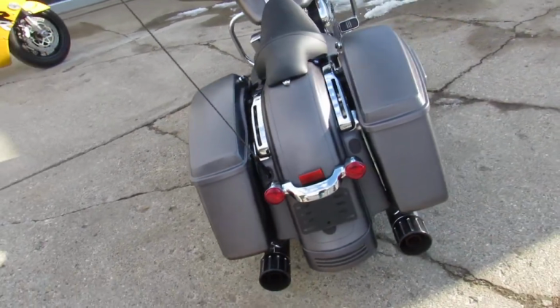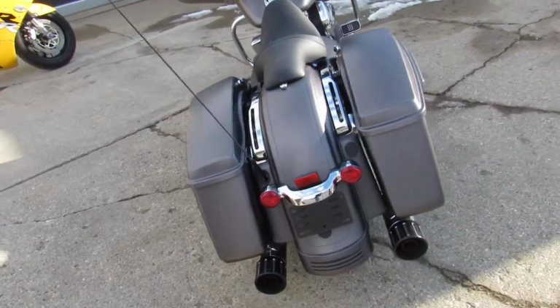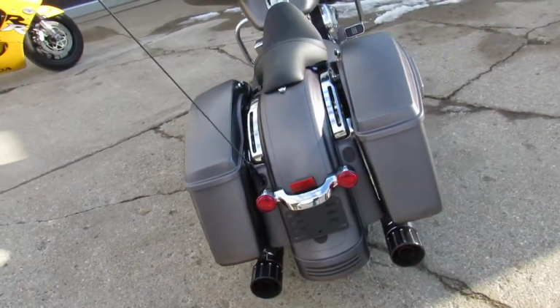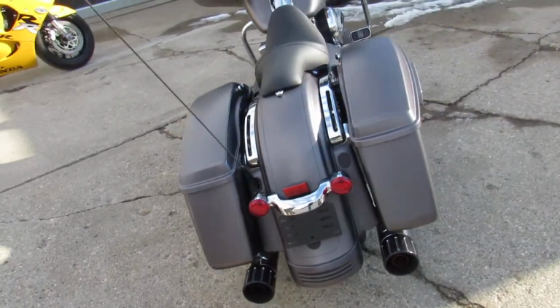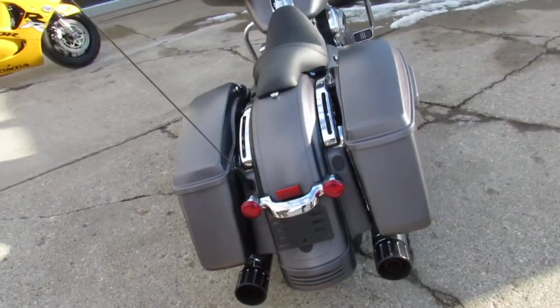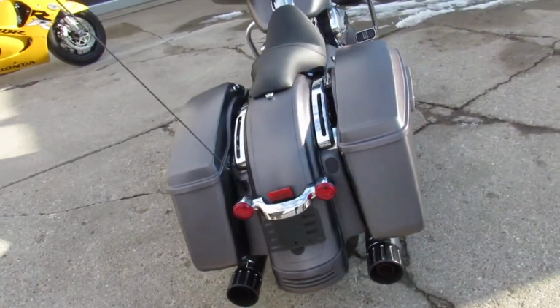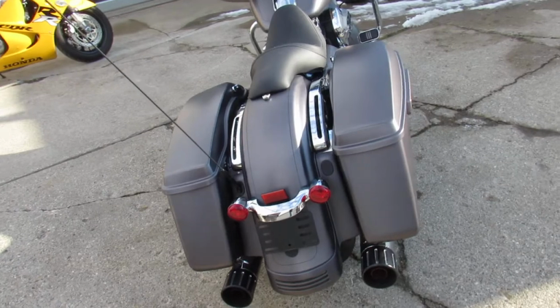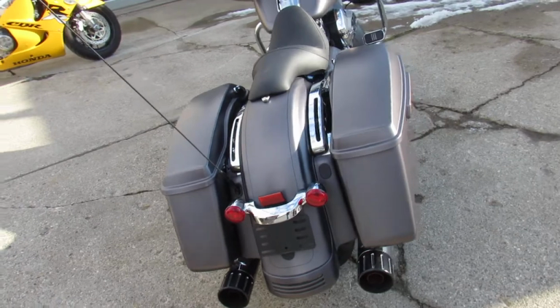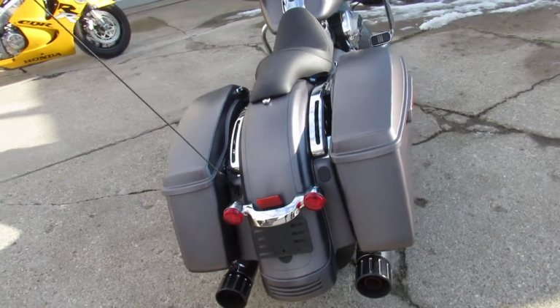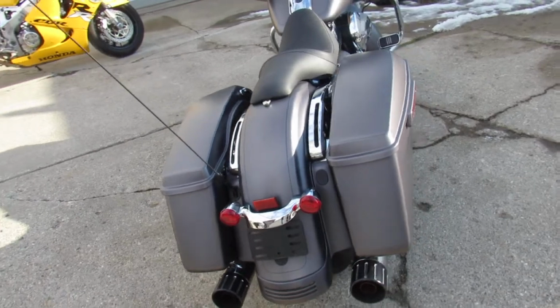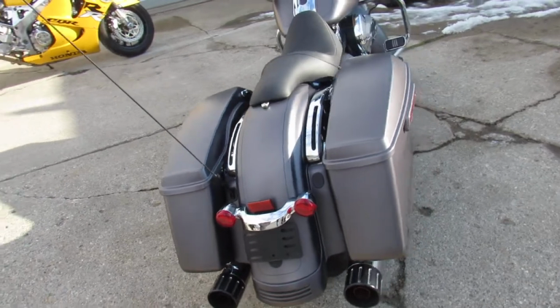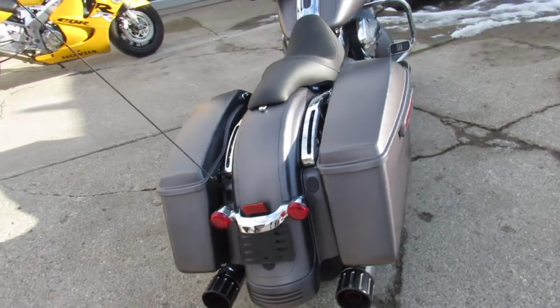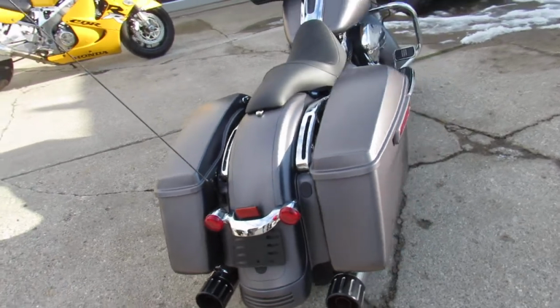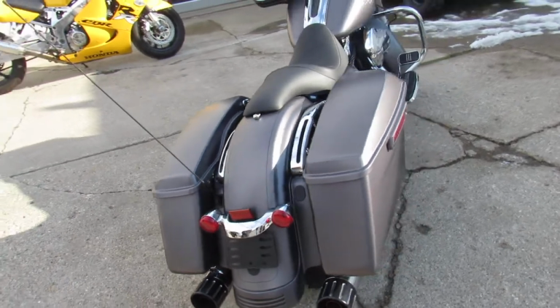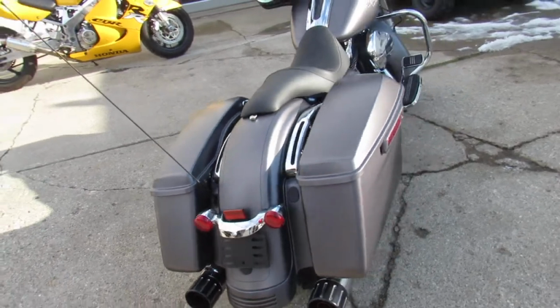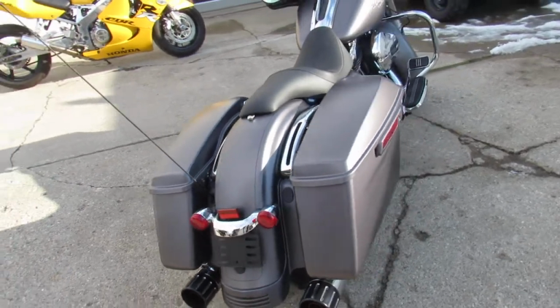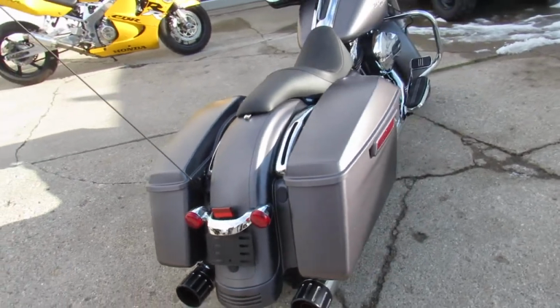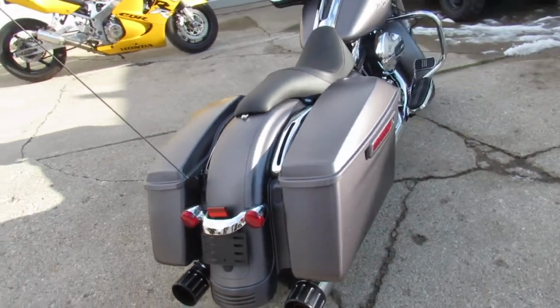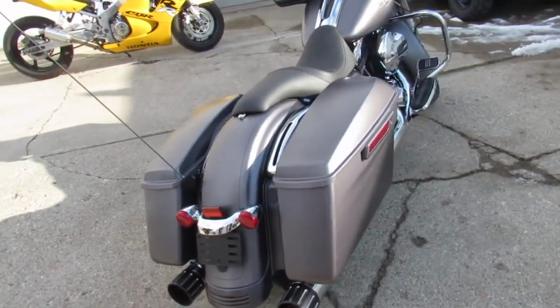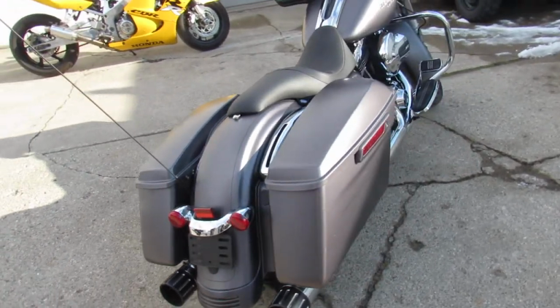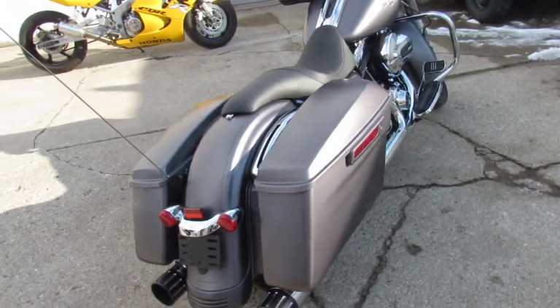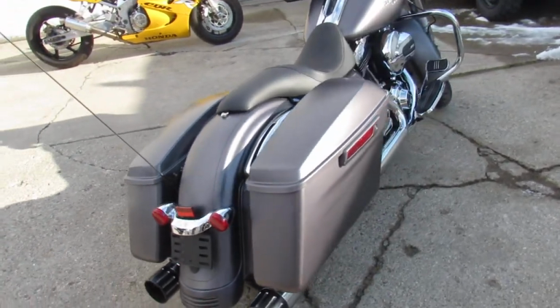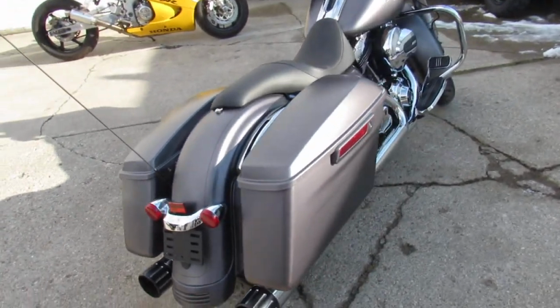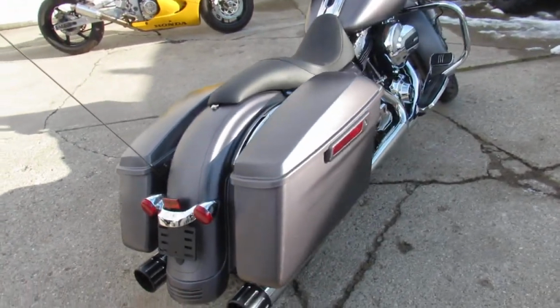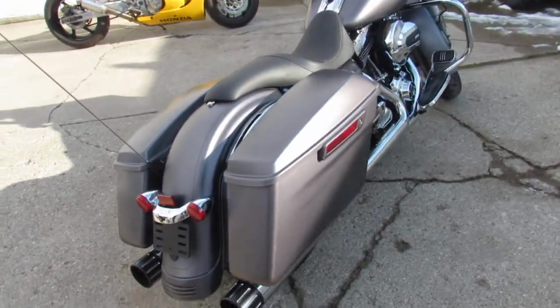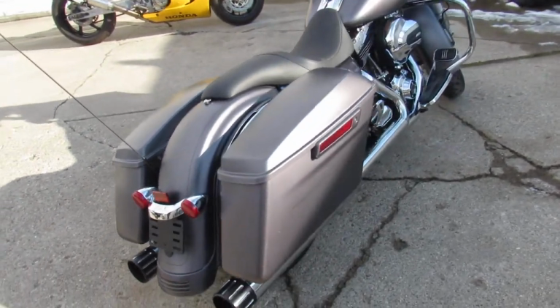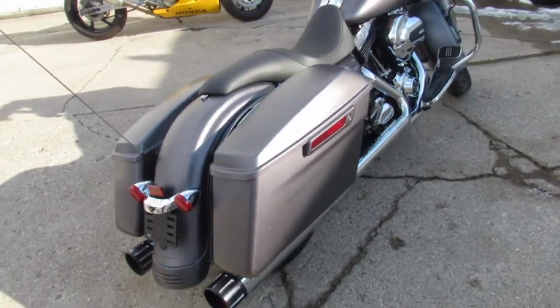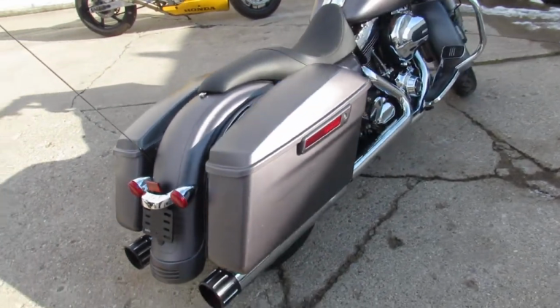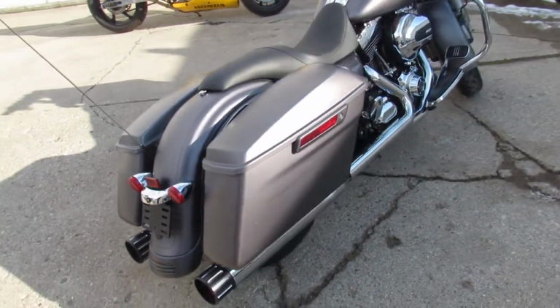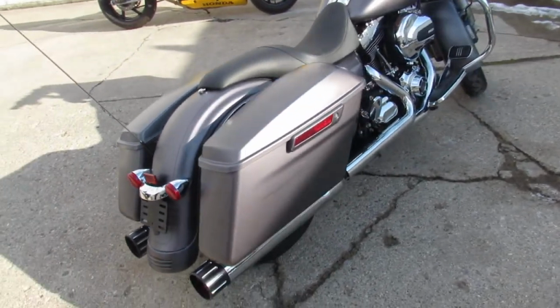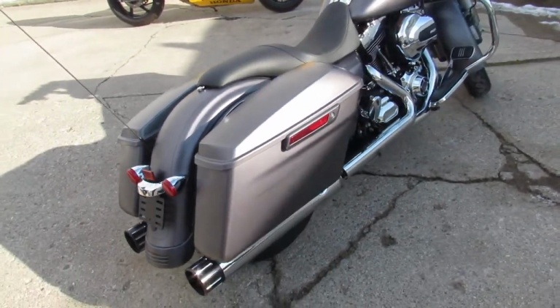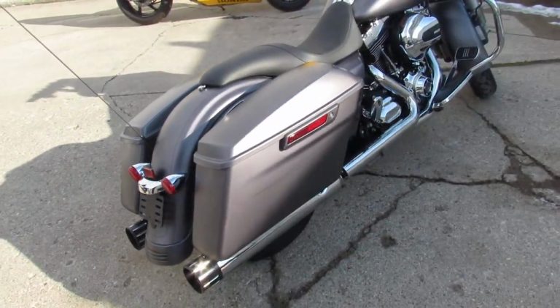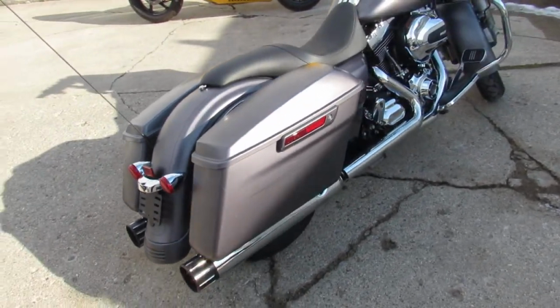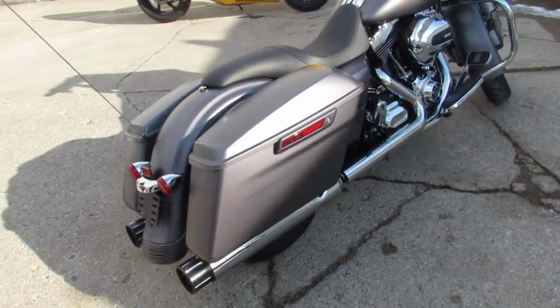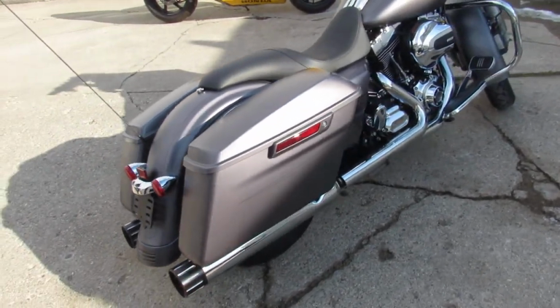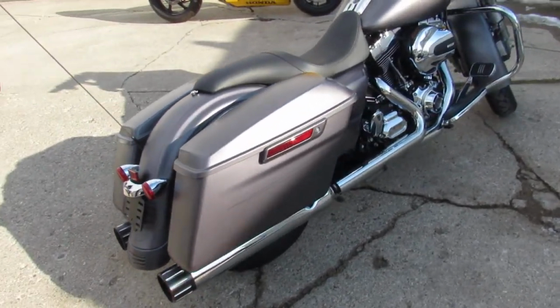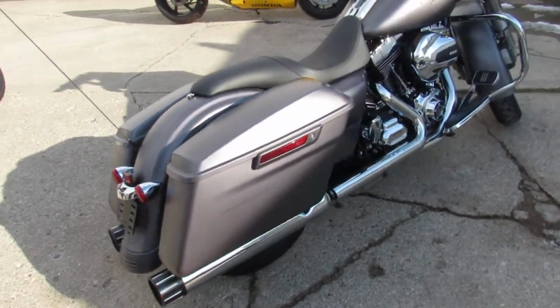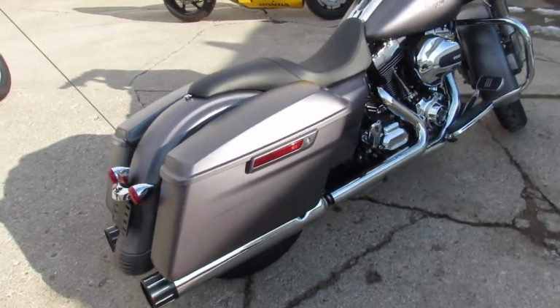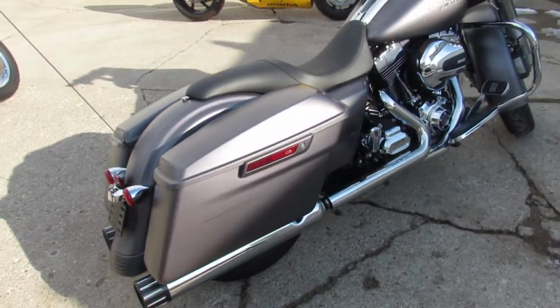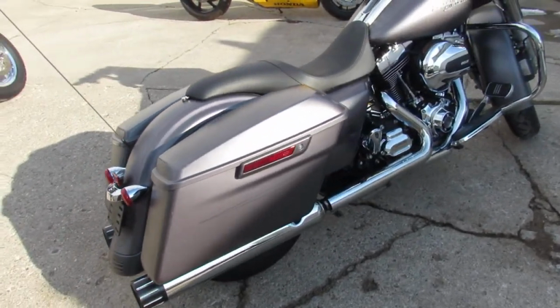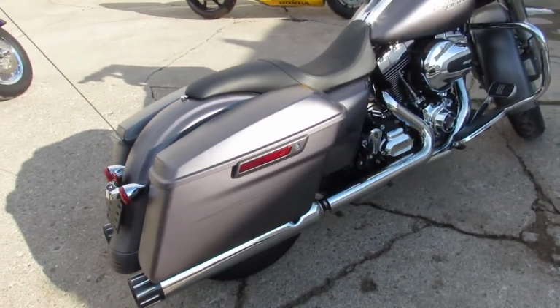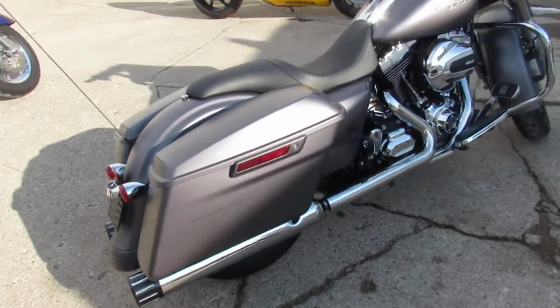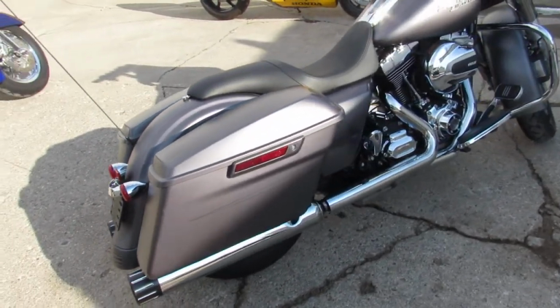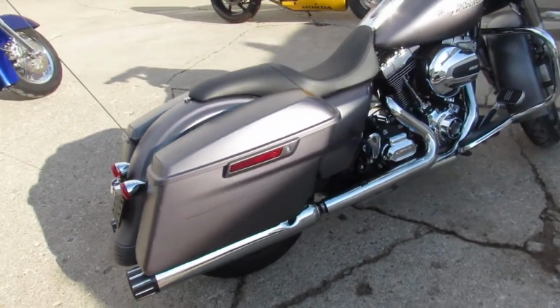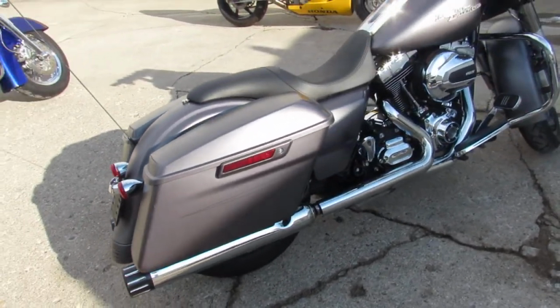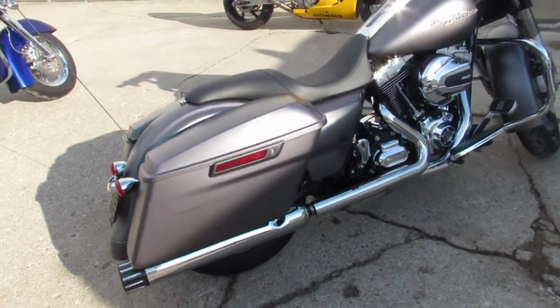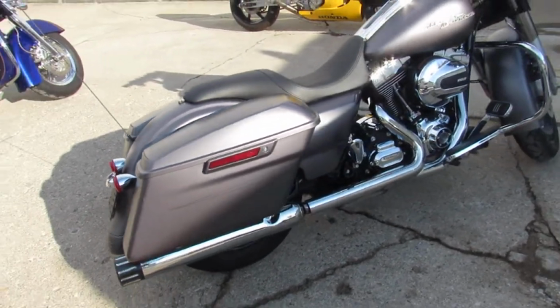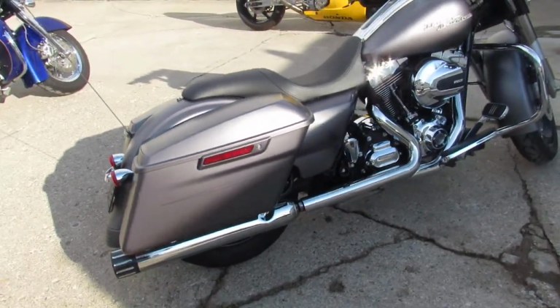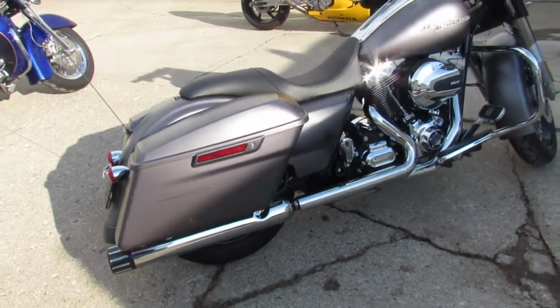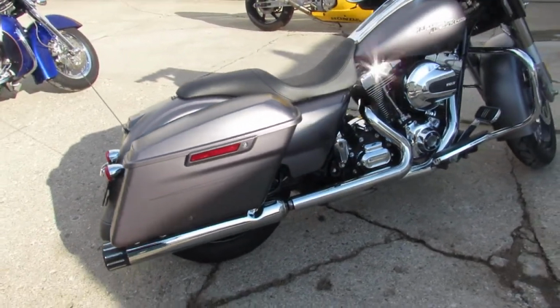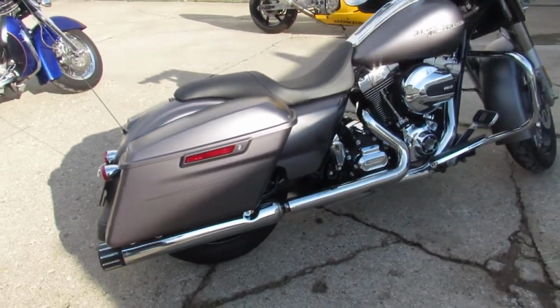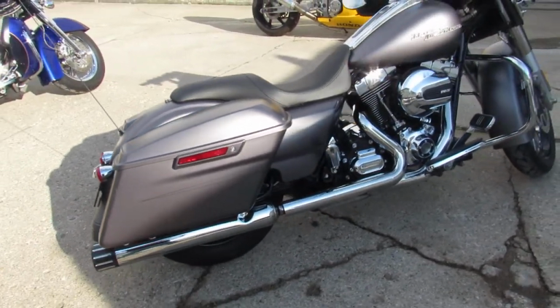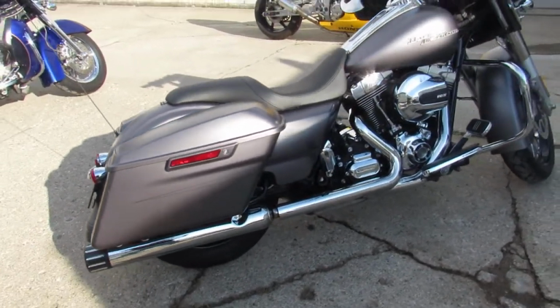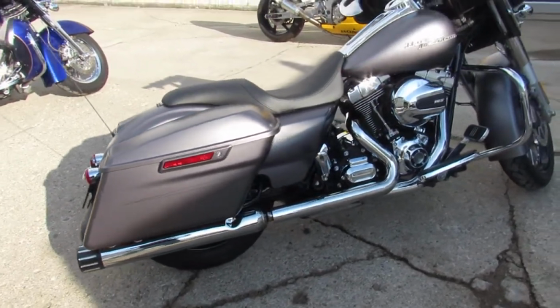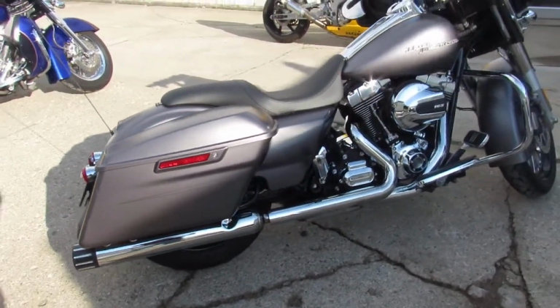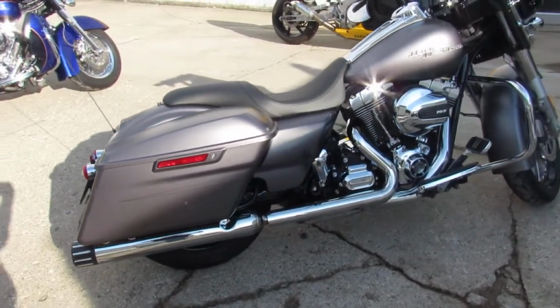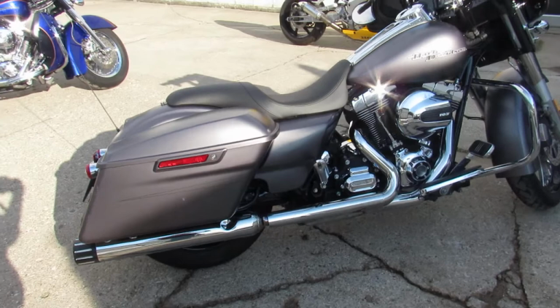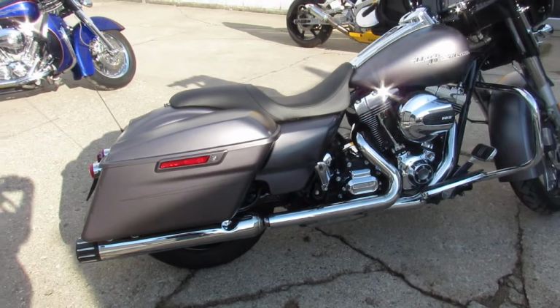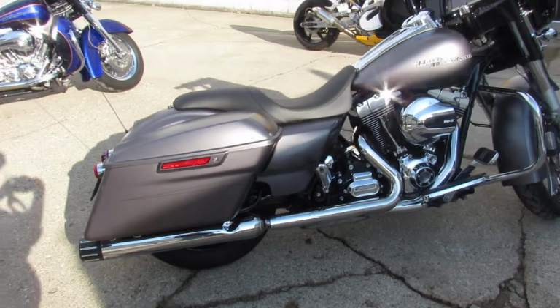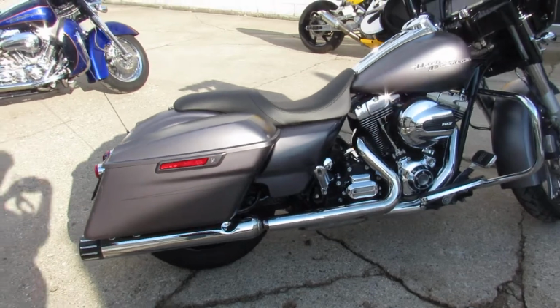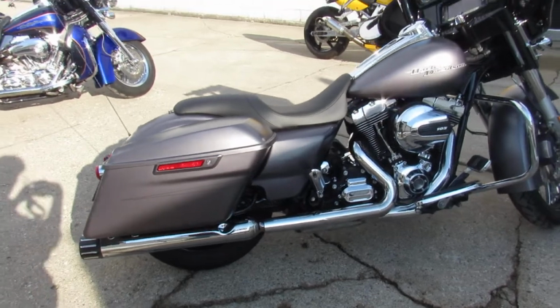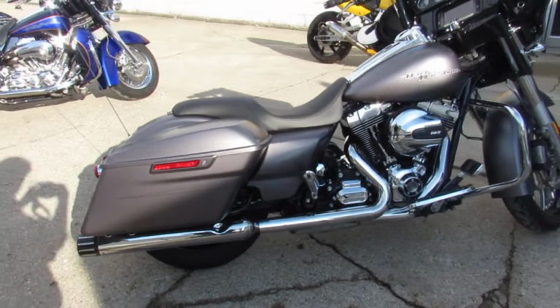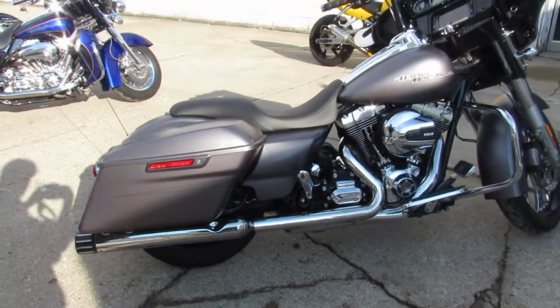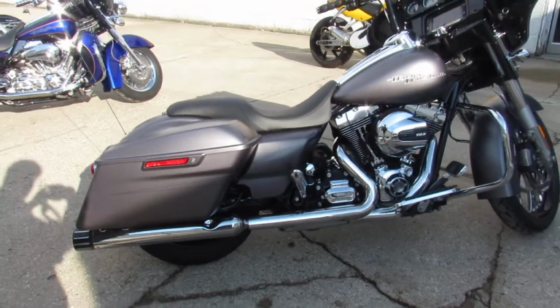Runs strong, all the fluids have been changed. It includes a 6-month warranty, guys. Great bike for the money — you're not going to want to miss it.